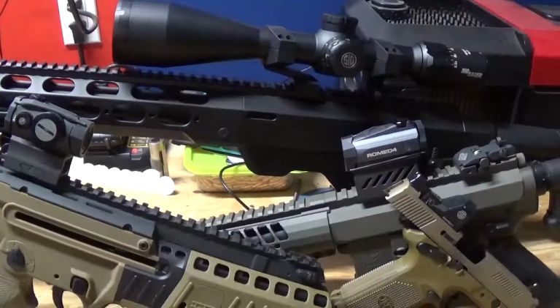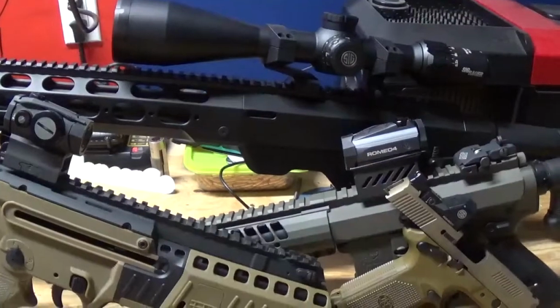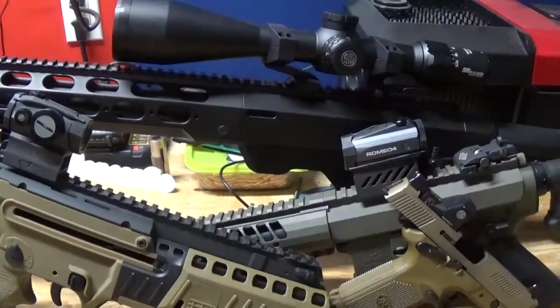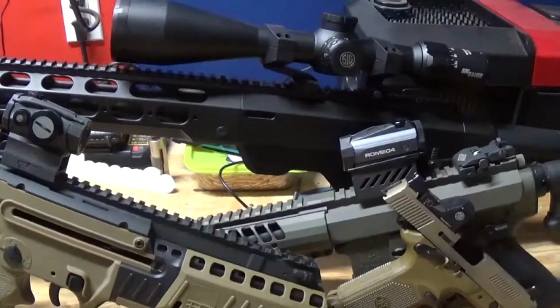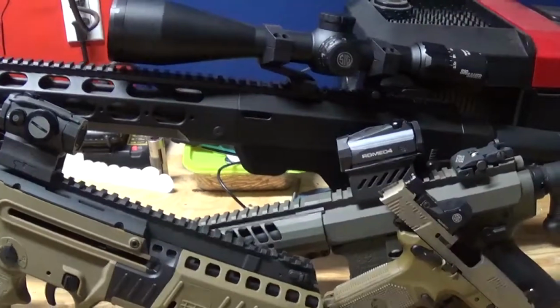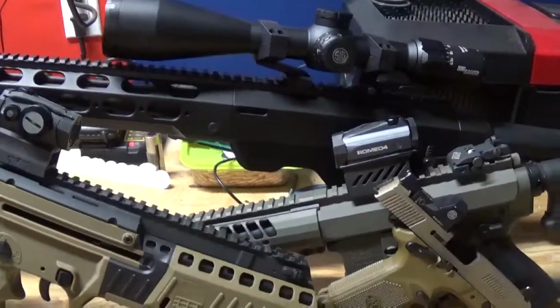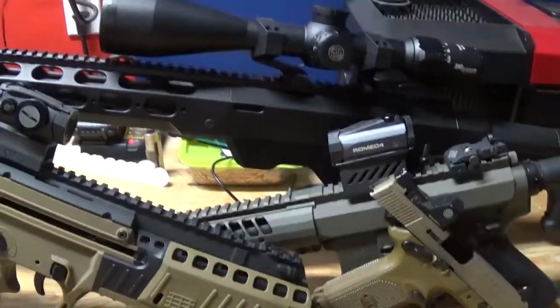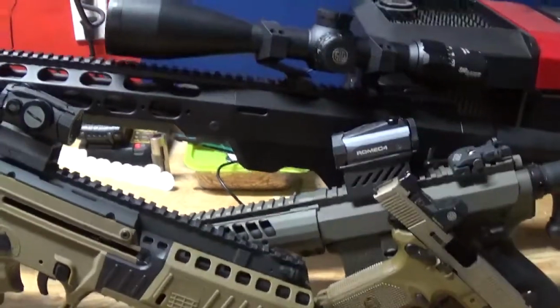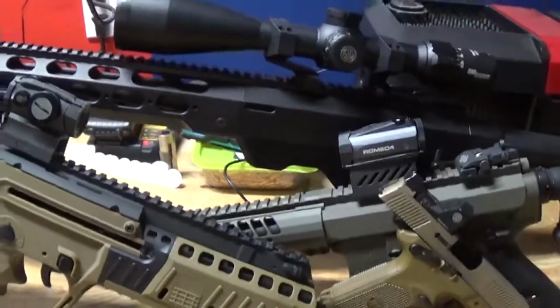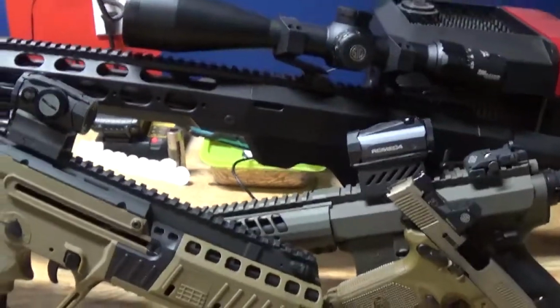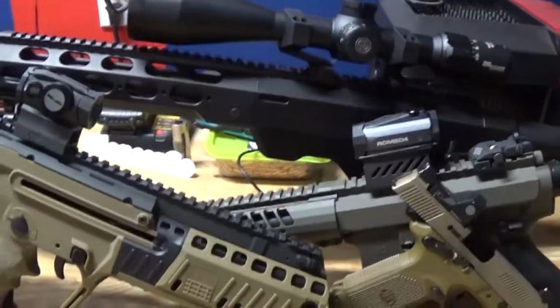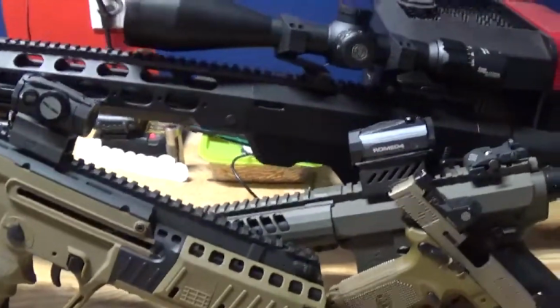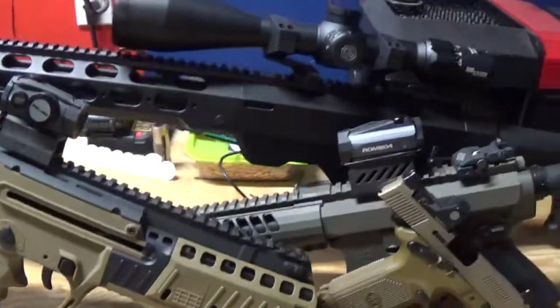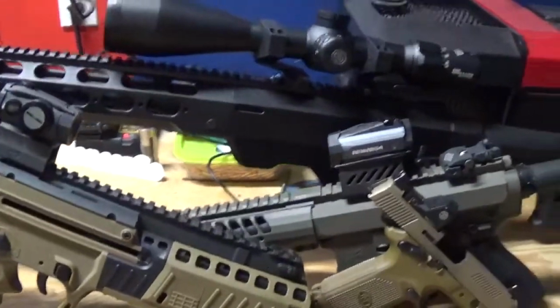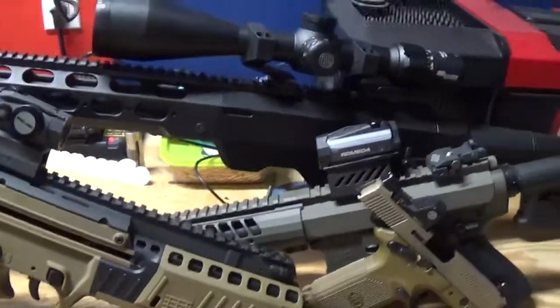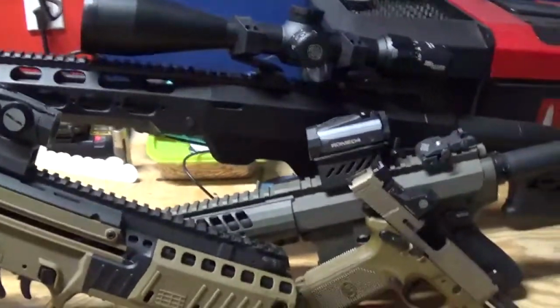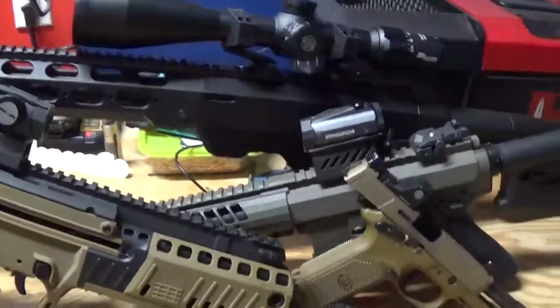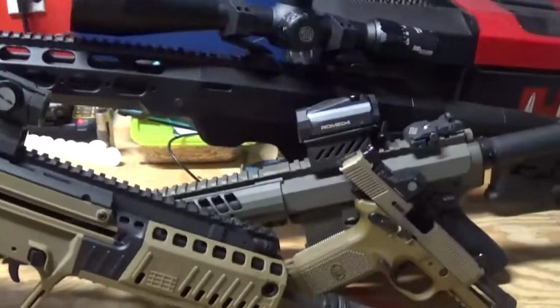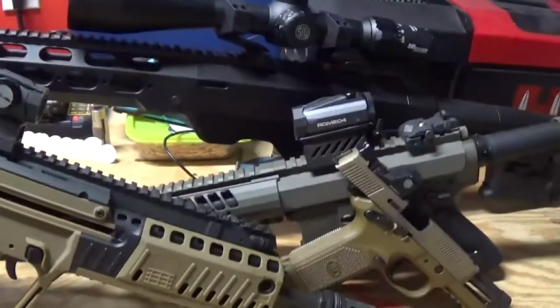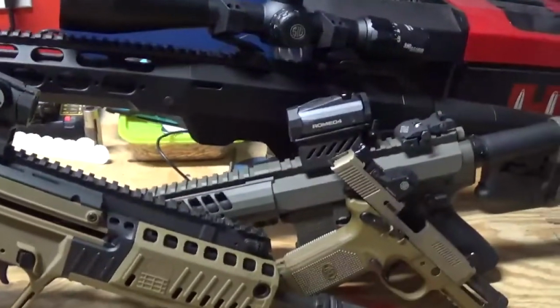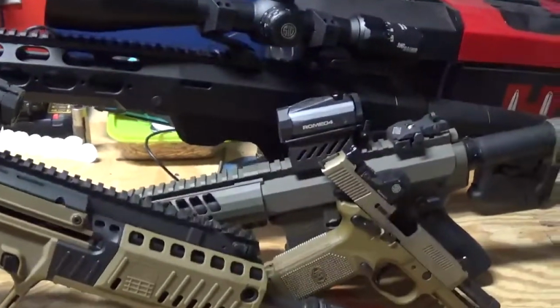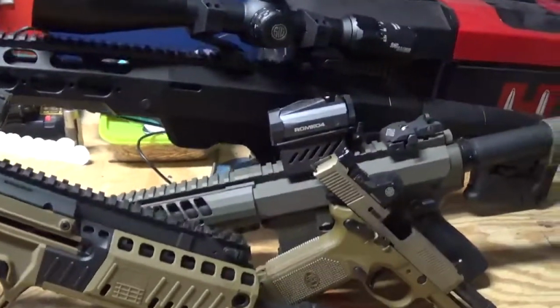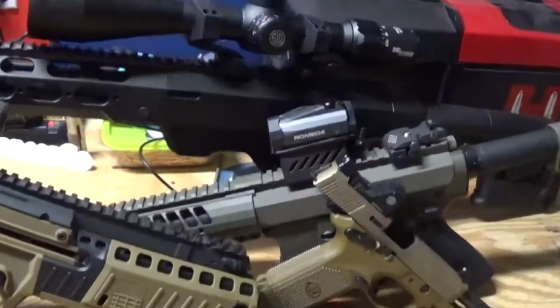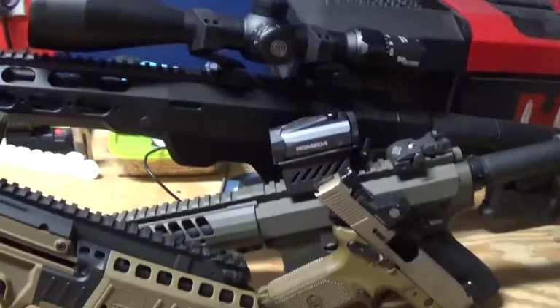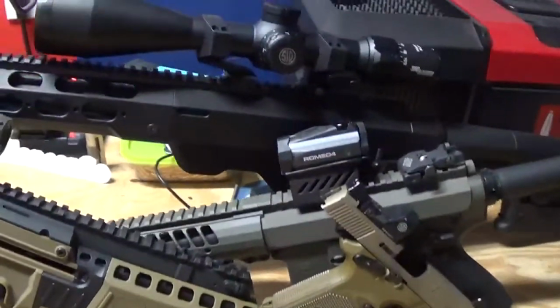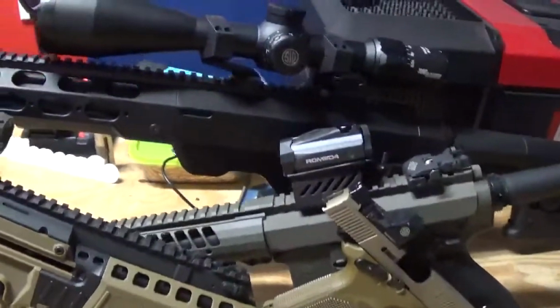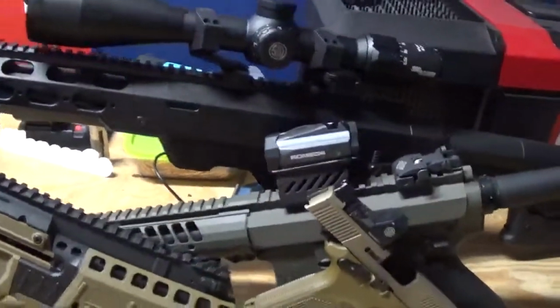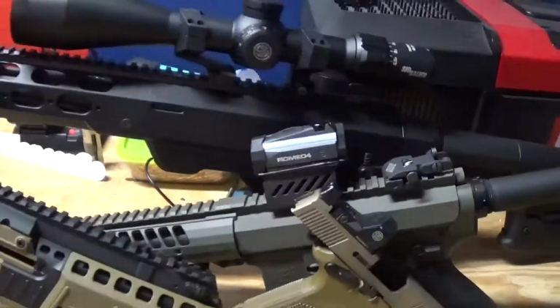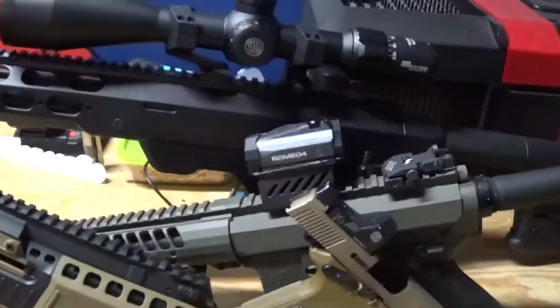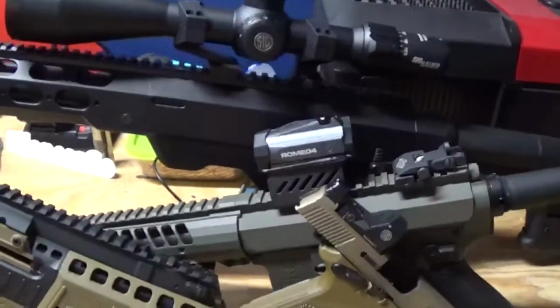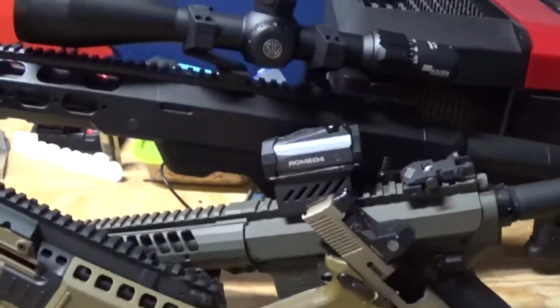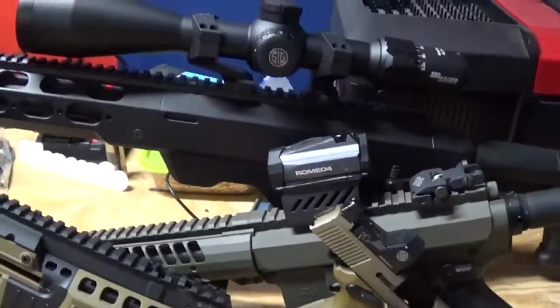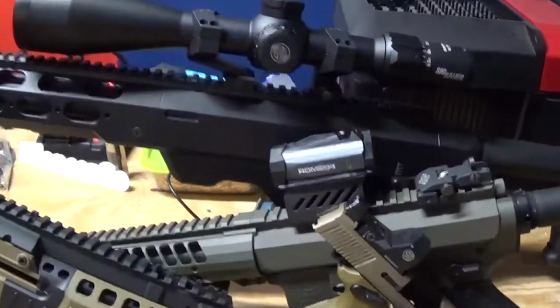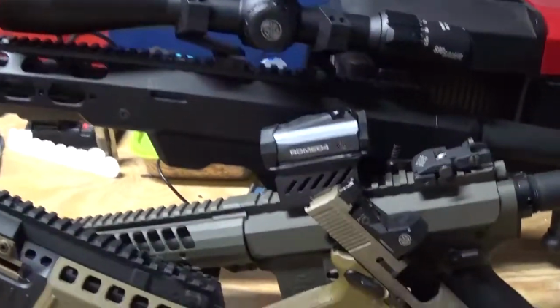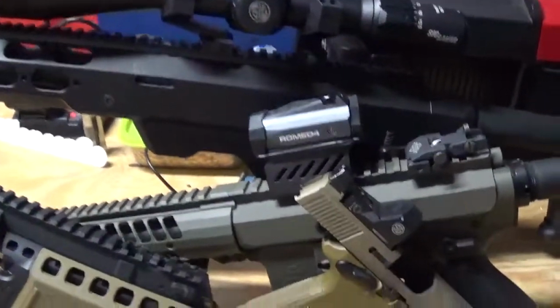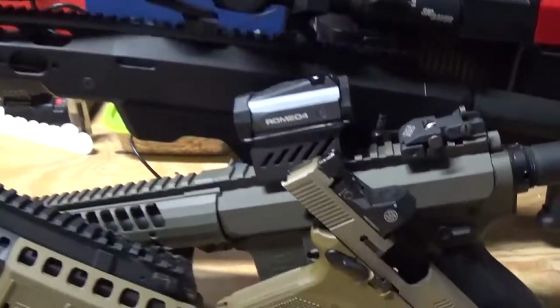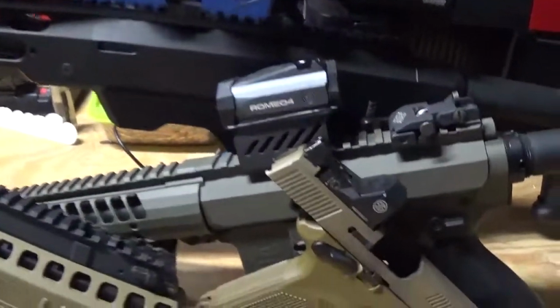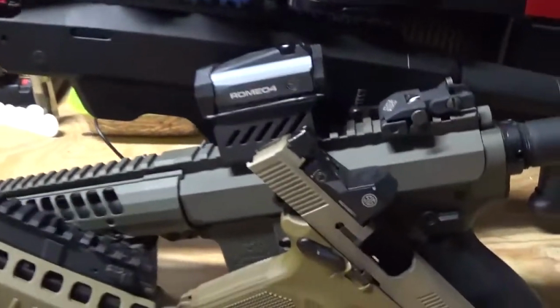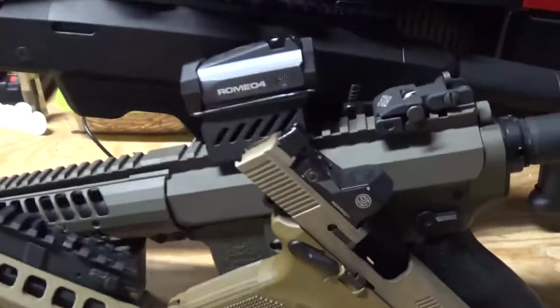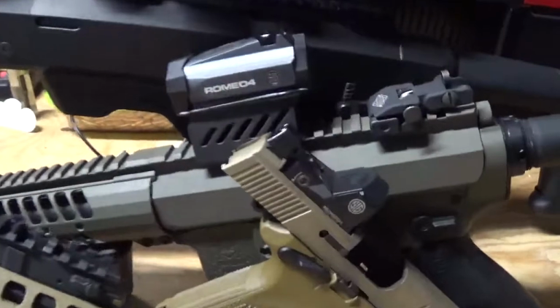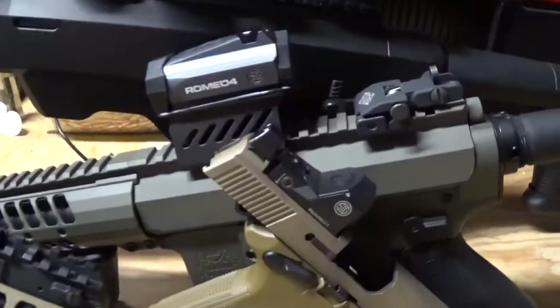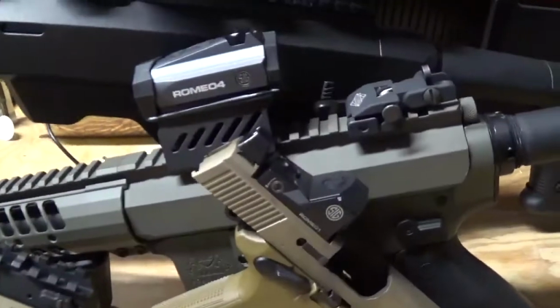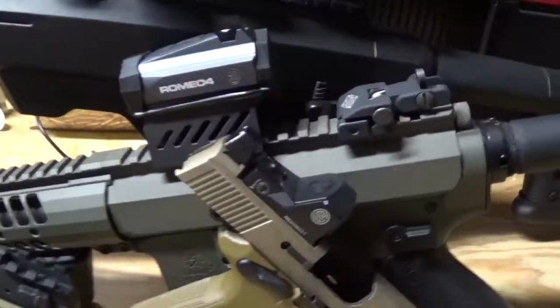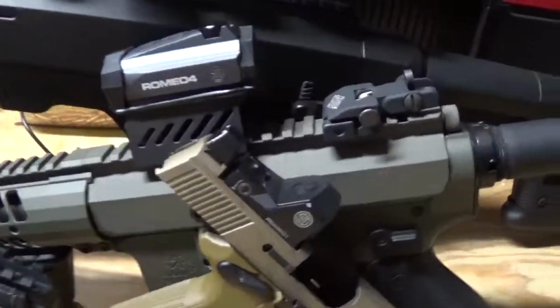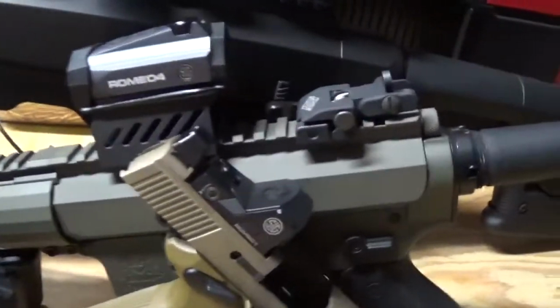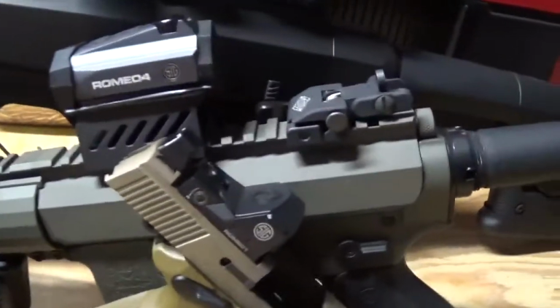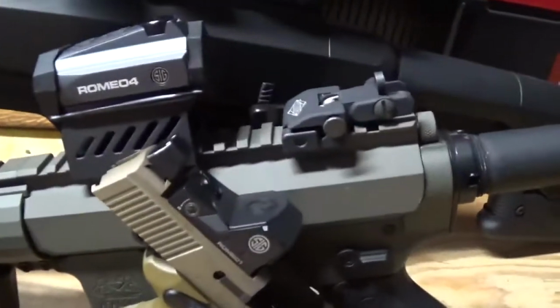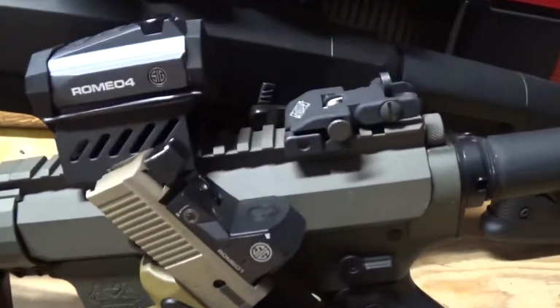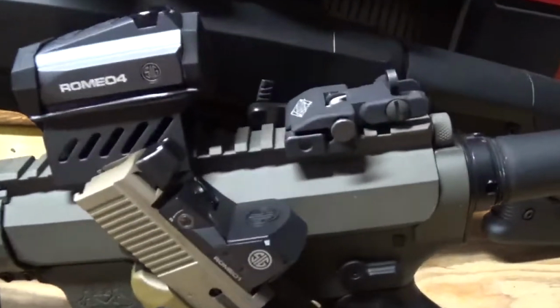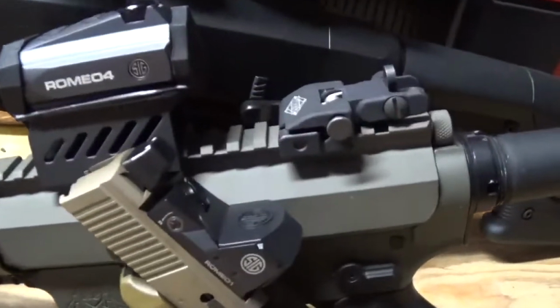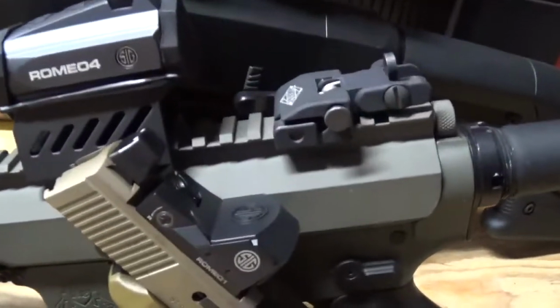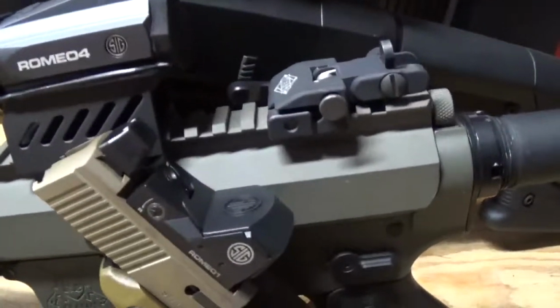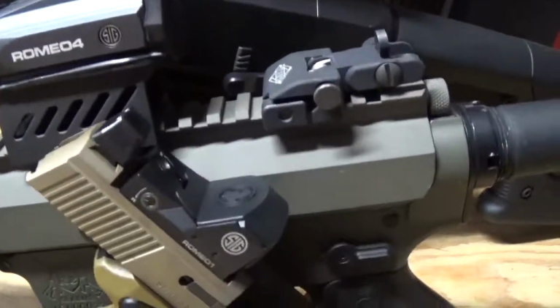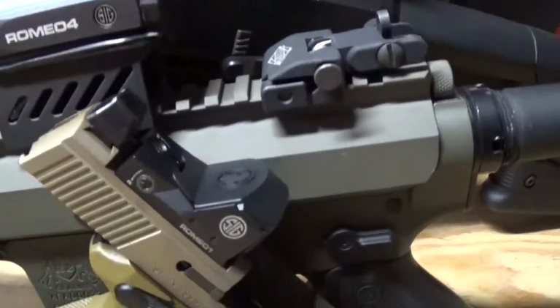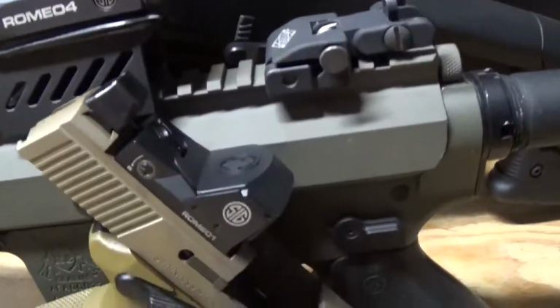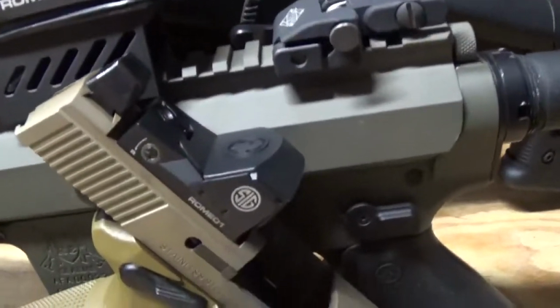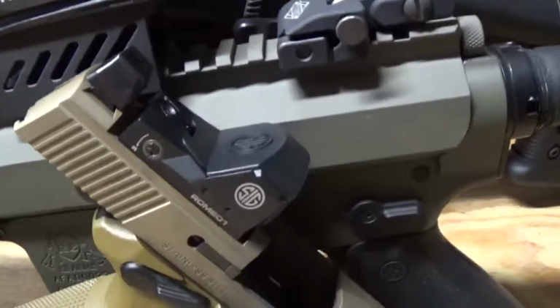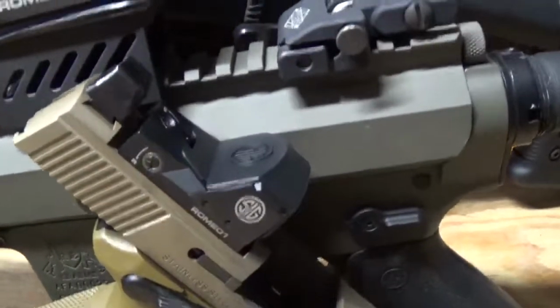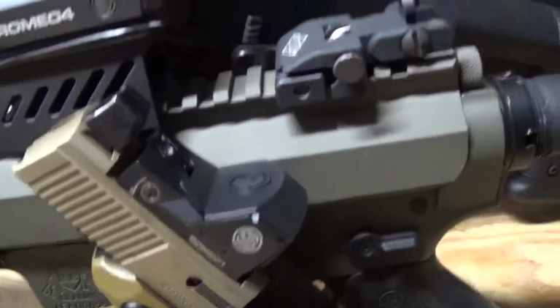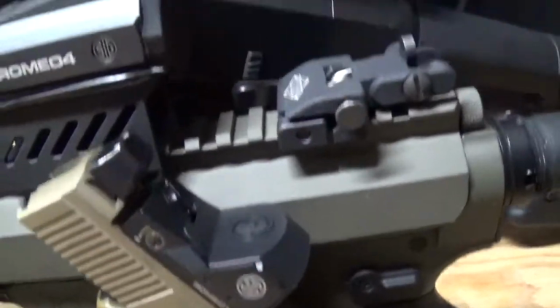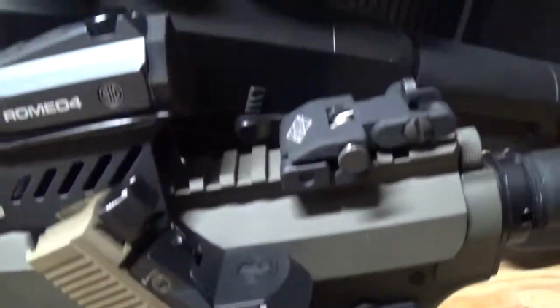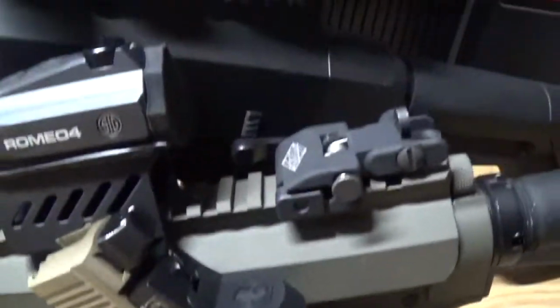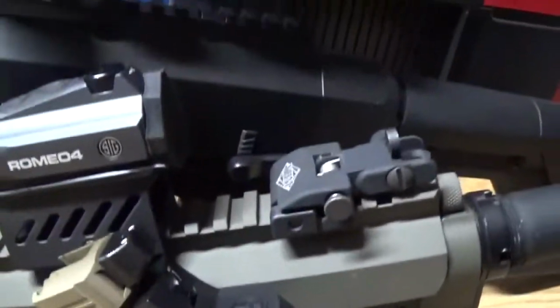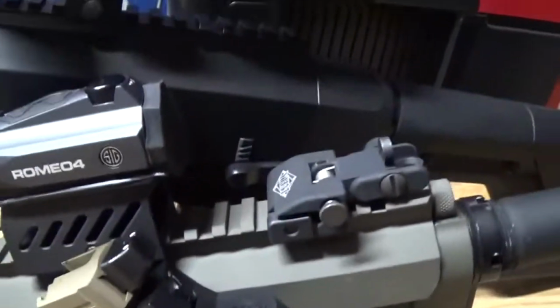Welcome to Razor's Armory. Today we're going to be doing a review of some of the optics Sig Sauer has come out with.